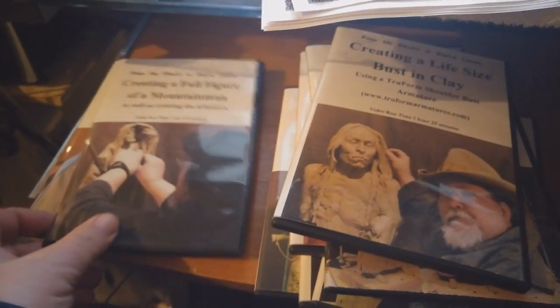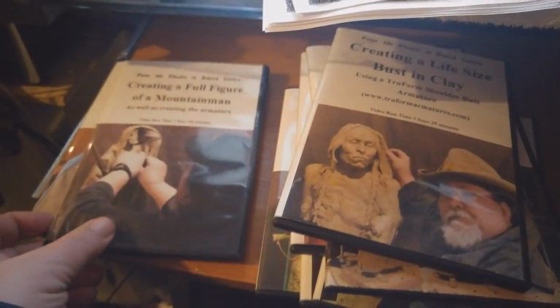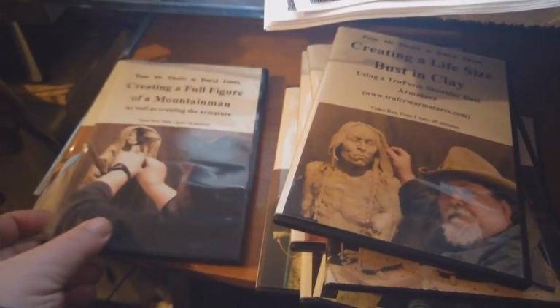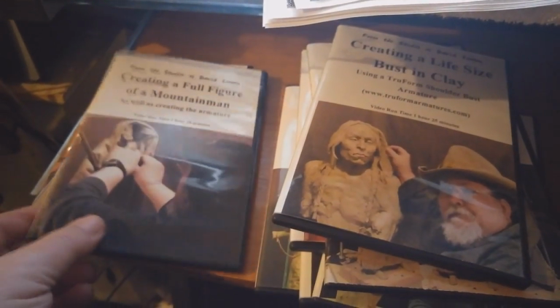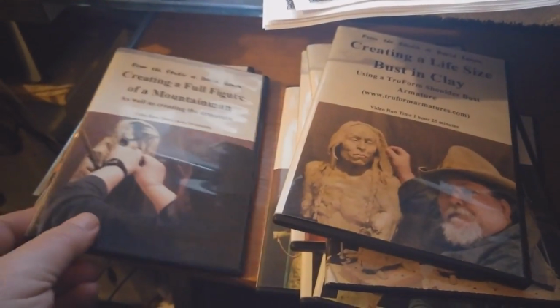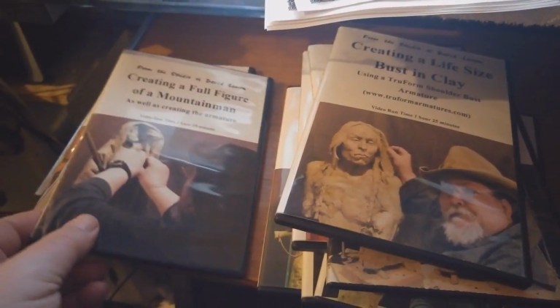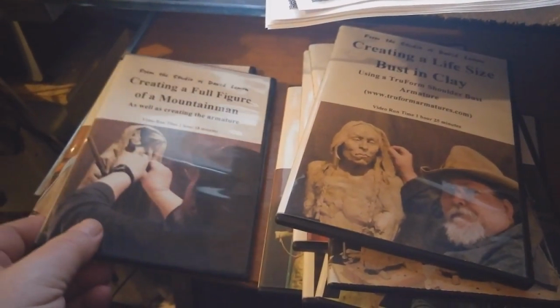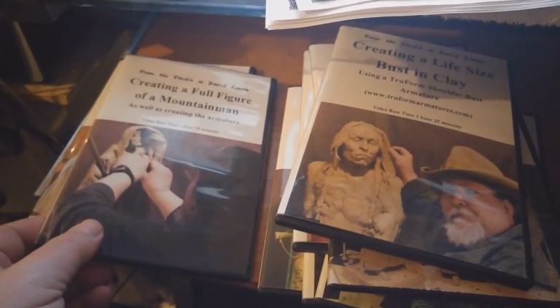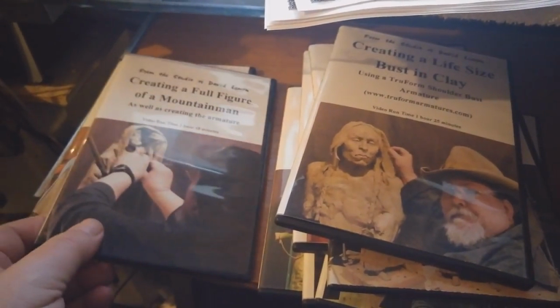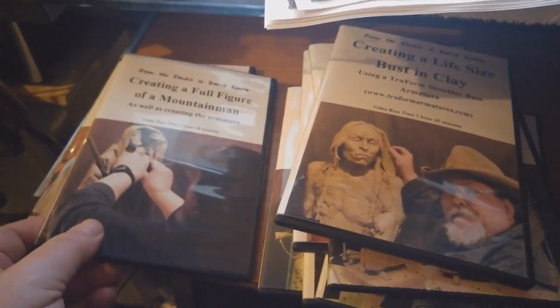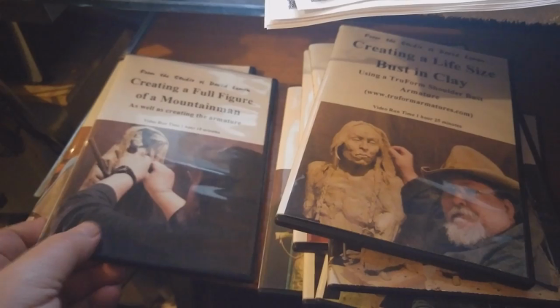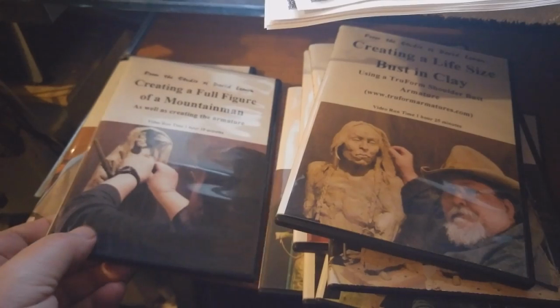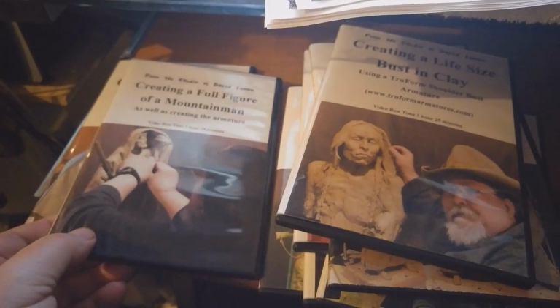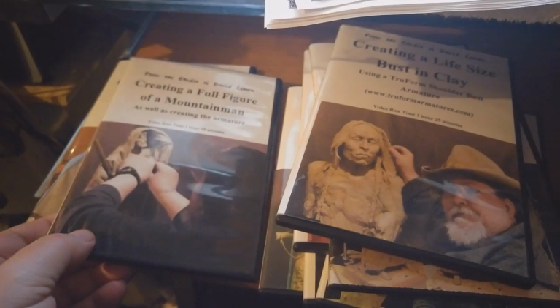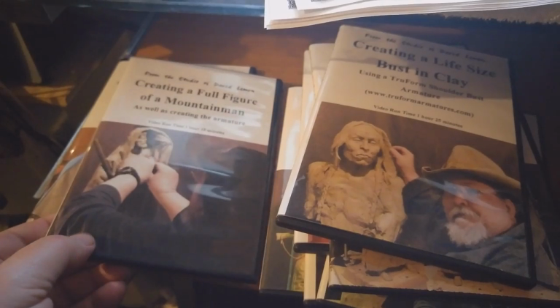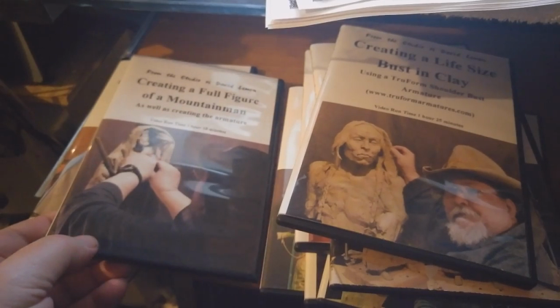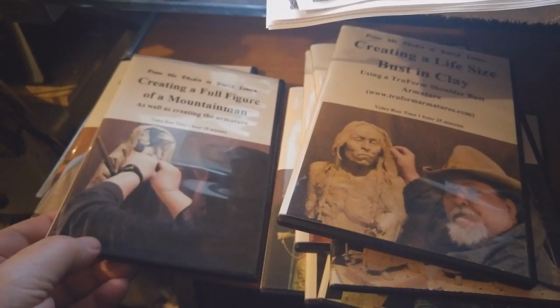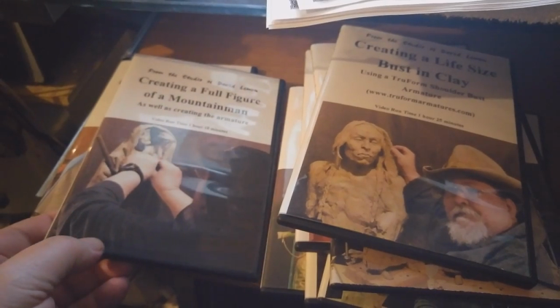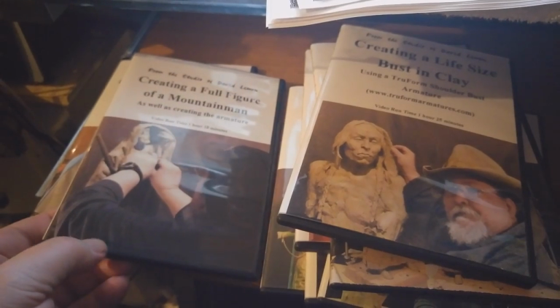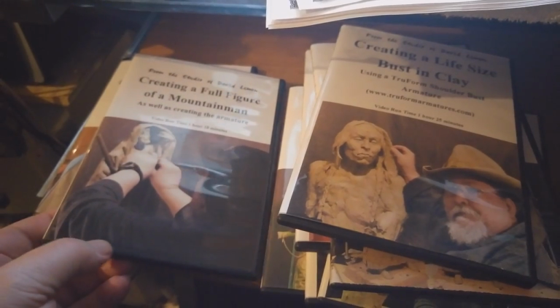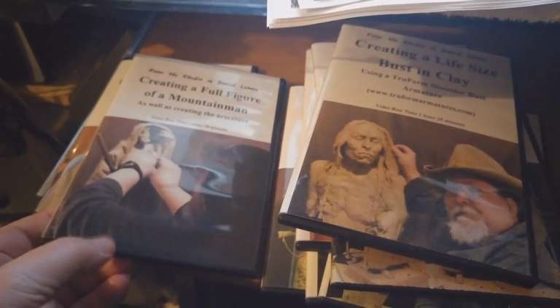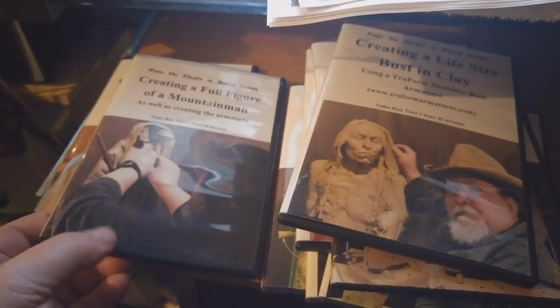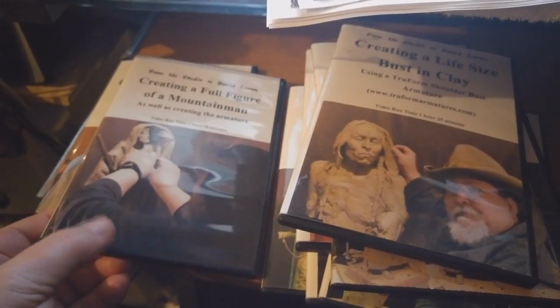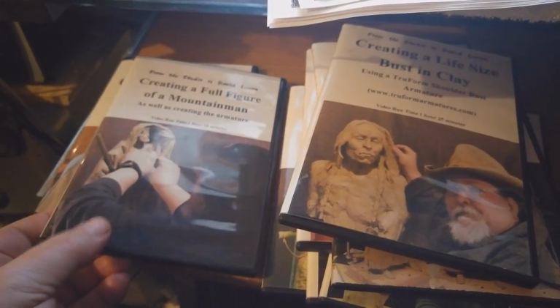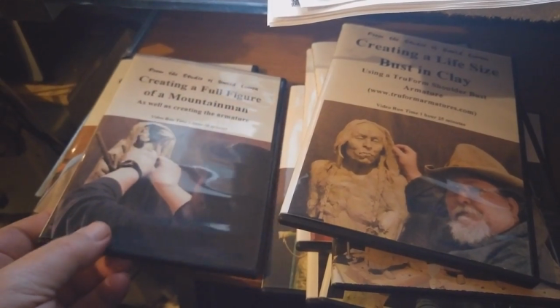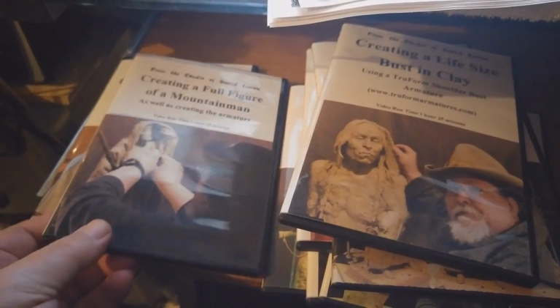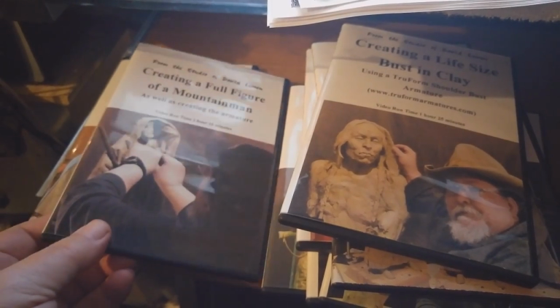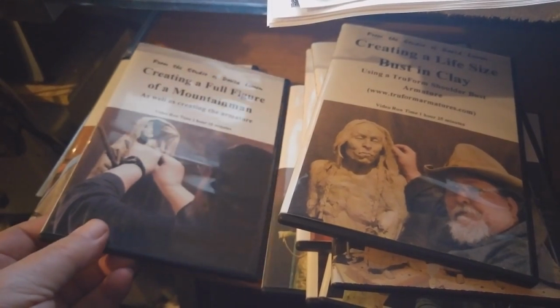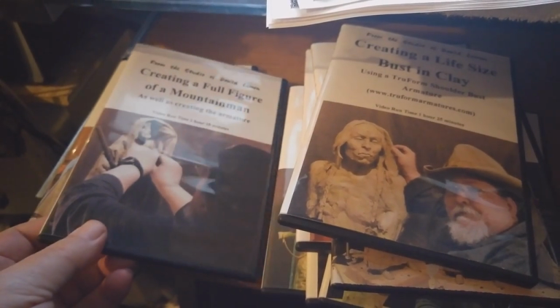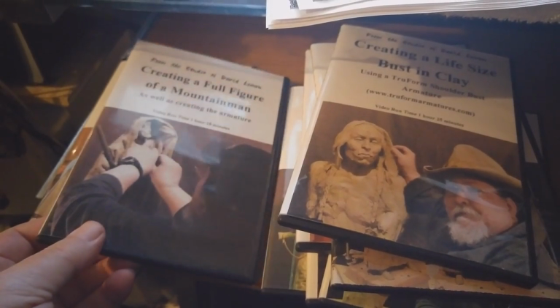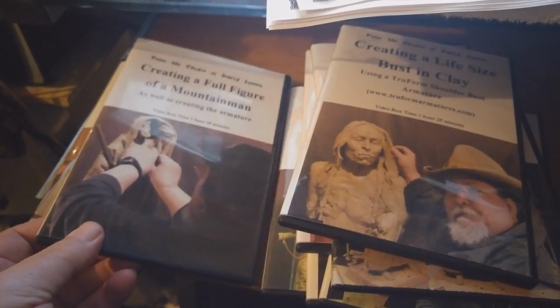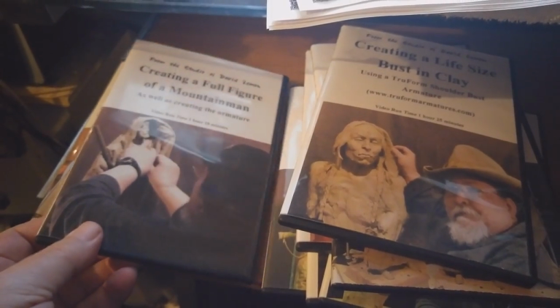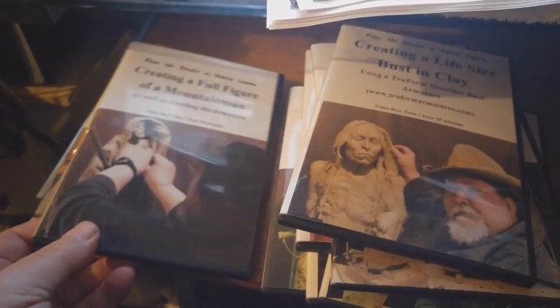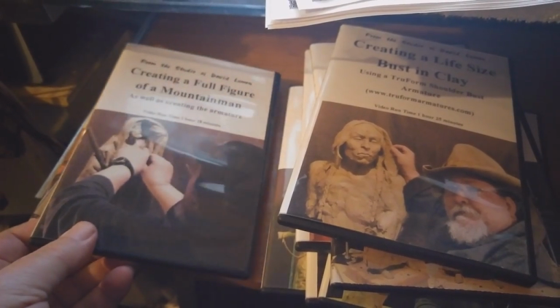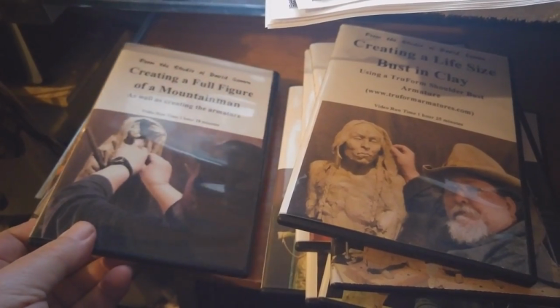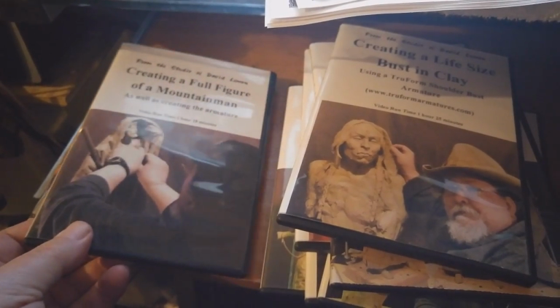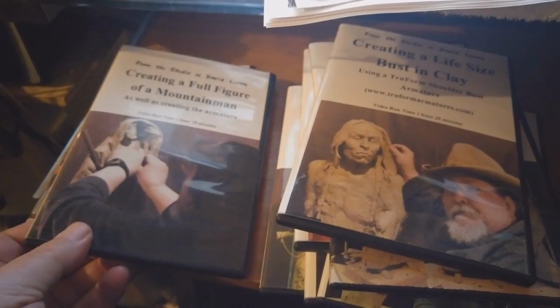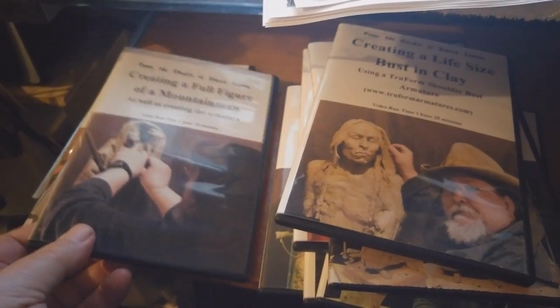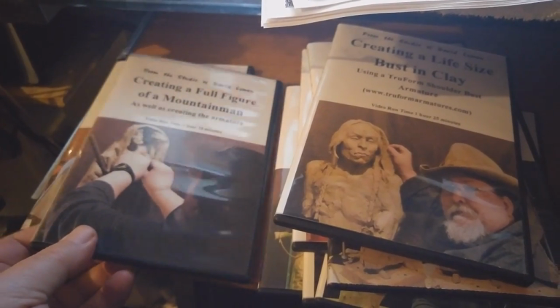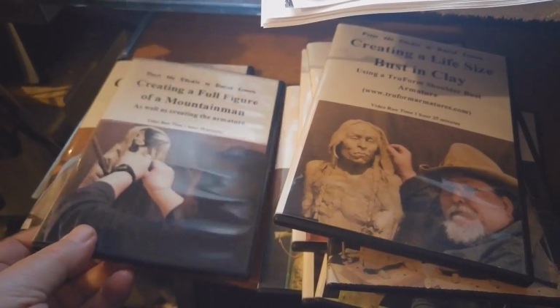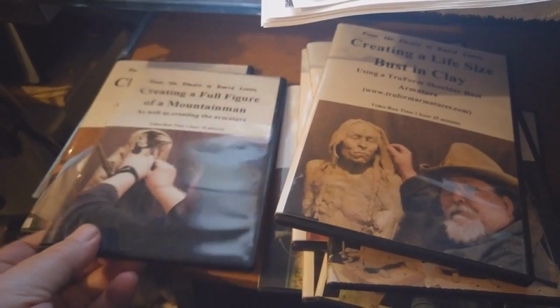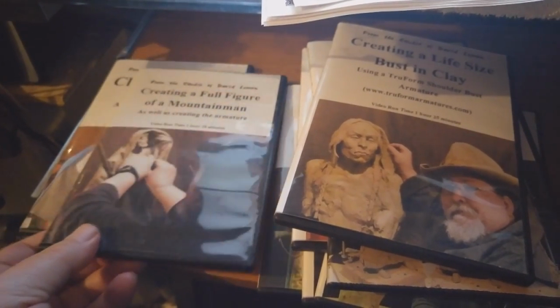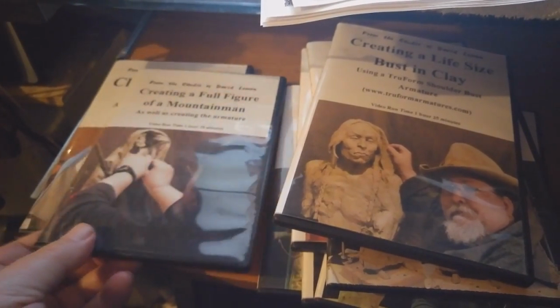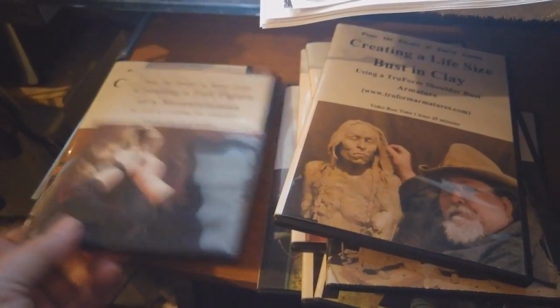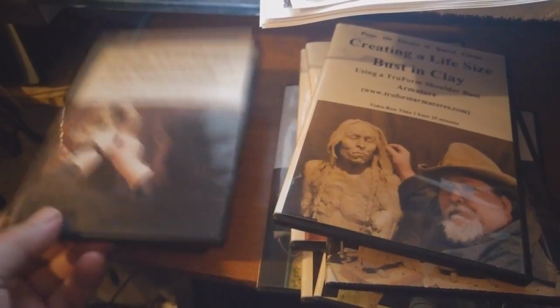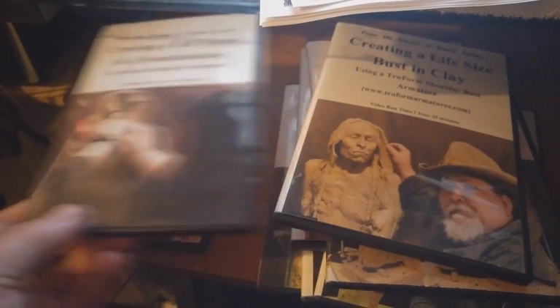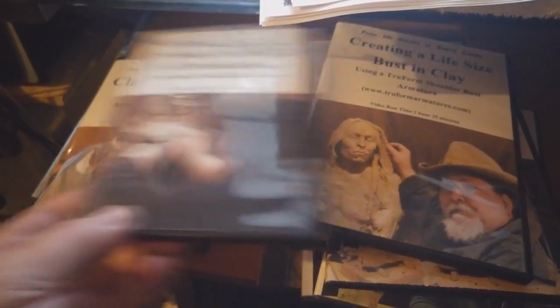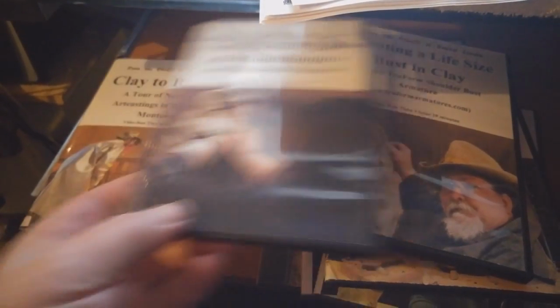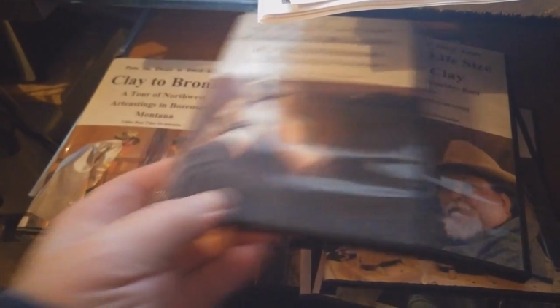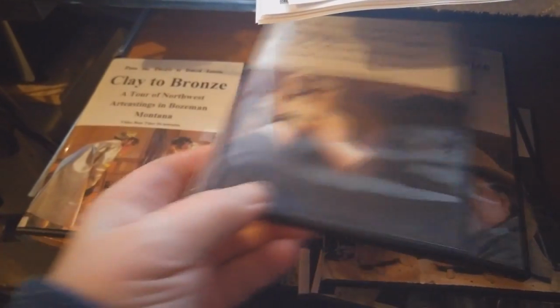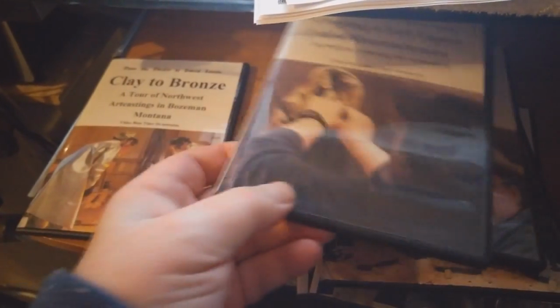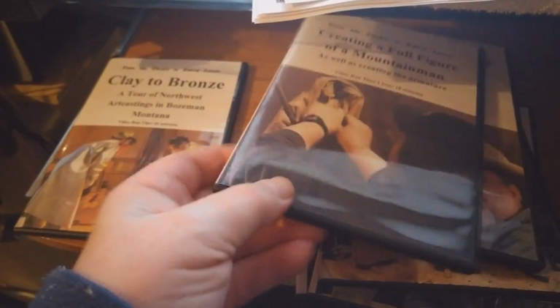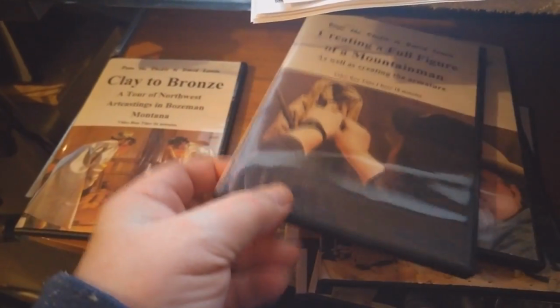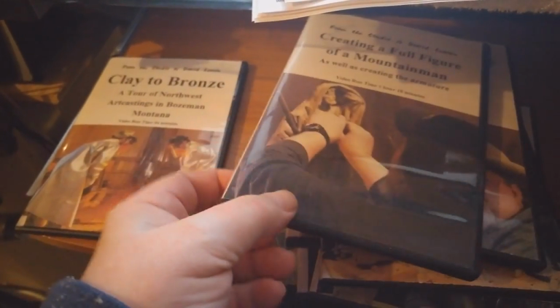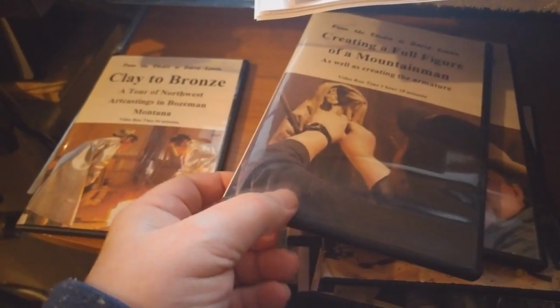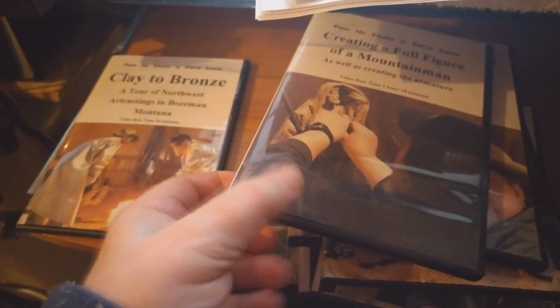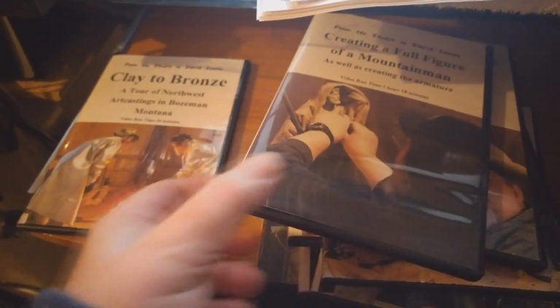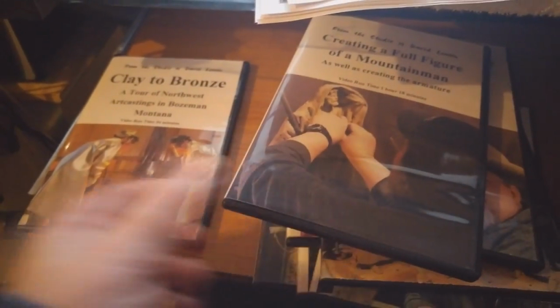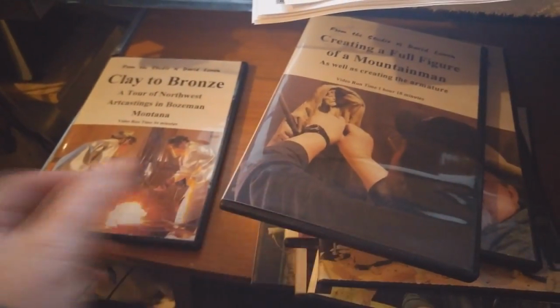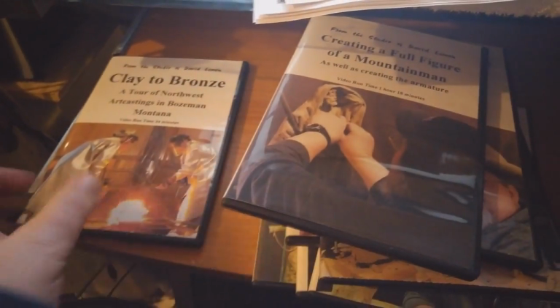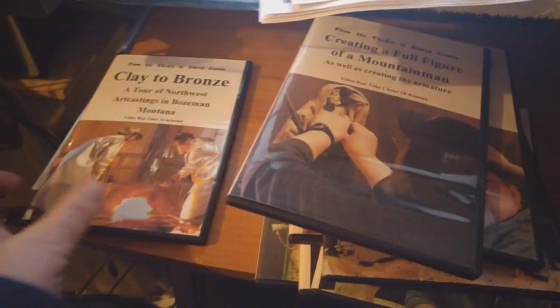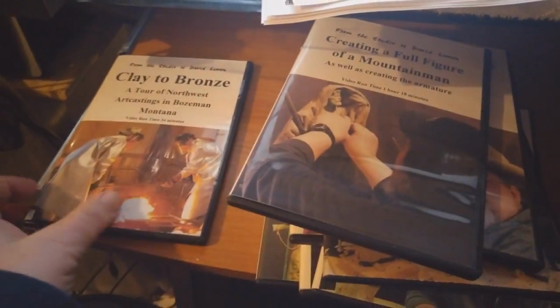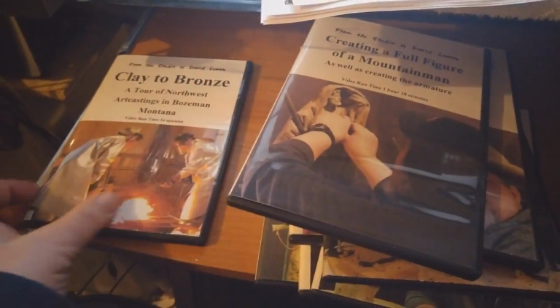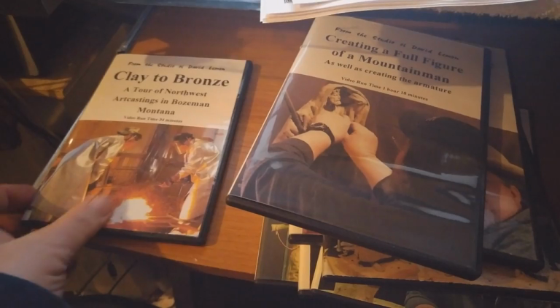So if you want to get all nine of my DVDs, do it, and you'll get that extra tenth DVD free.